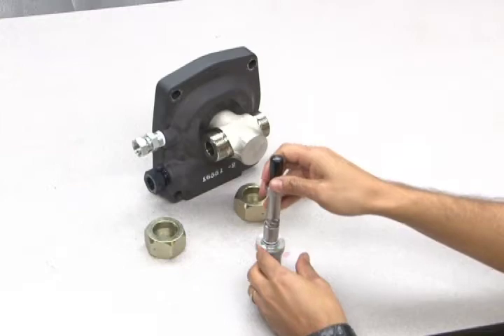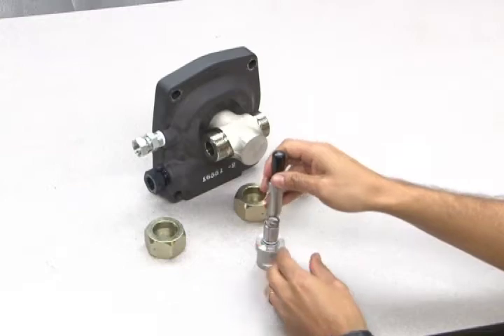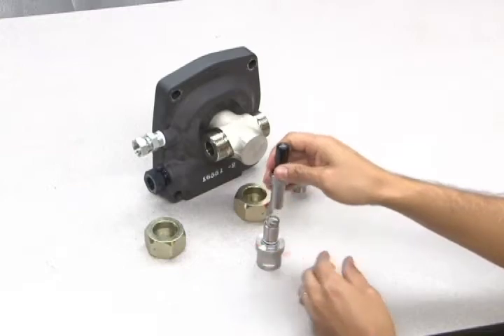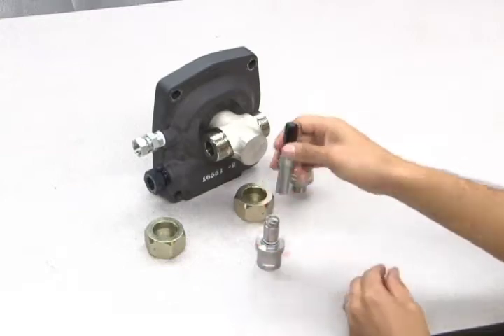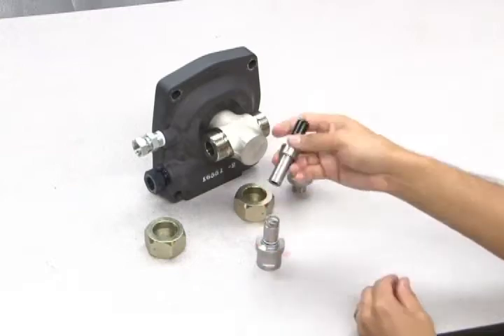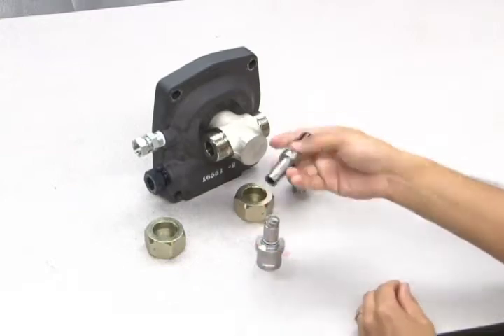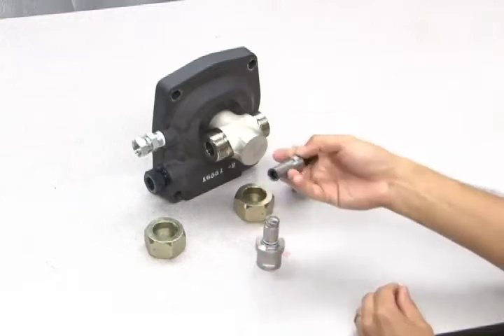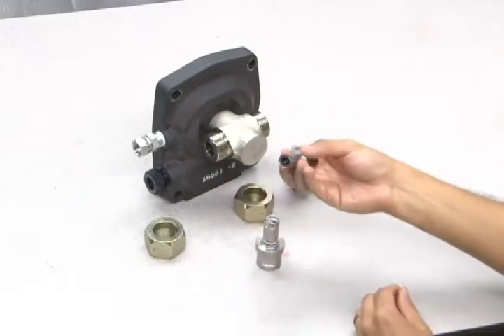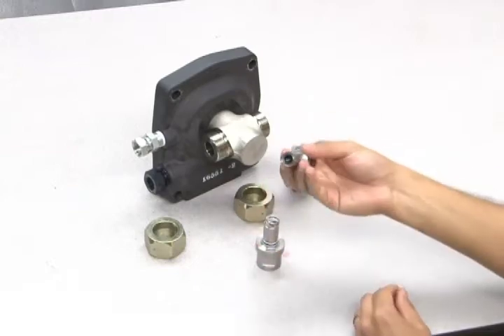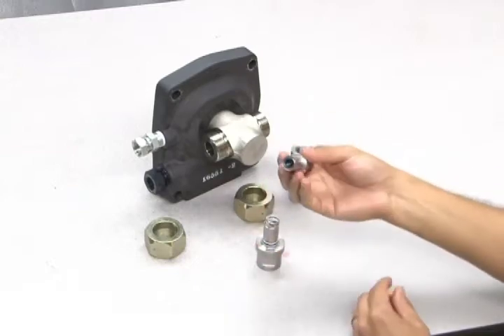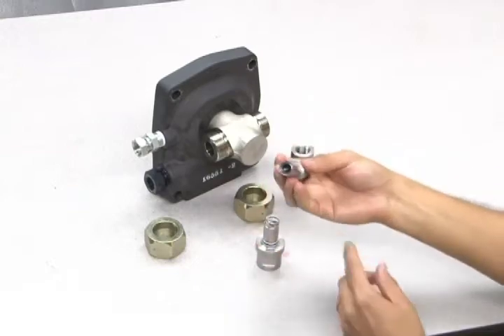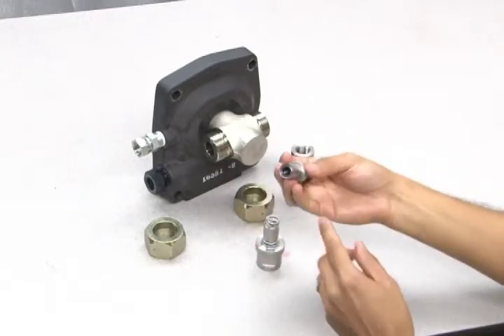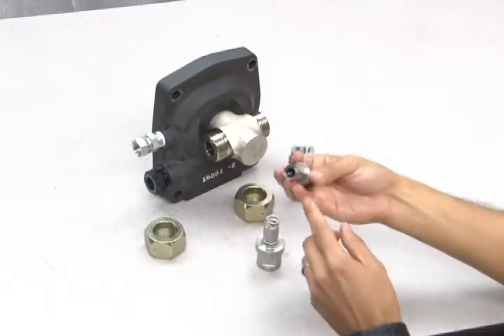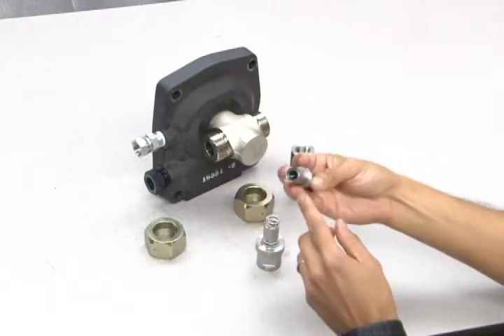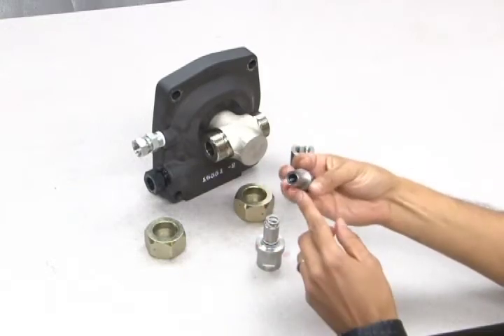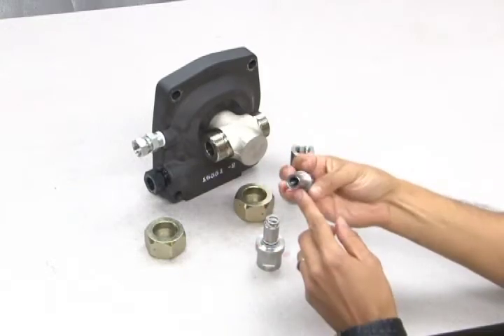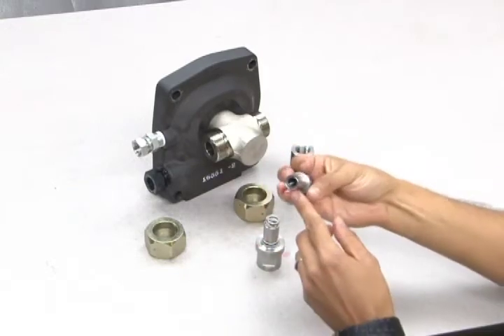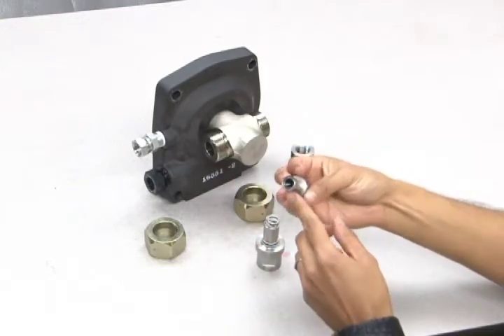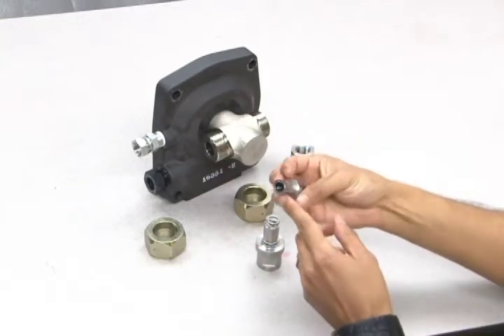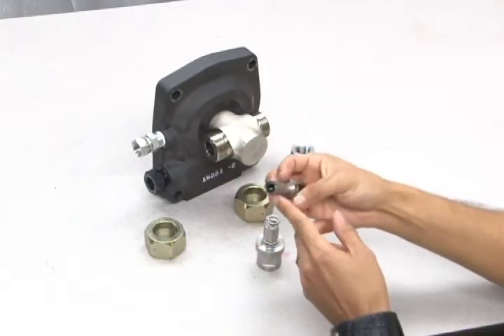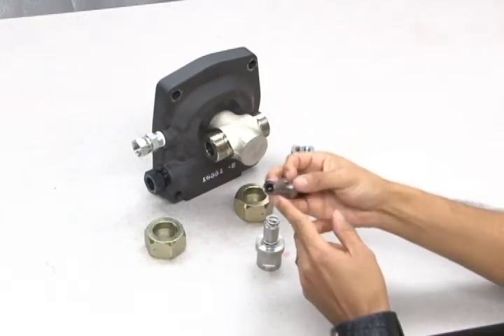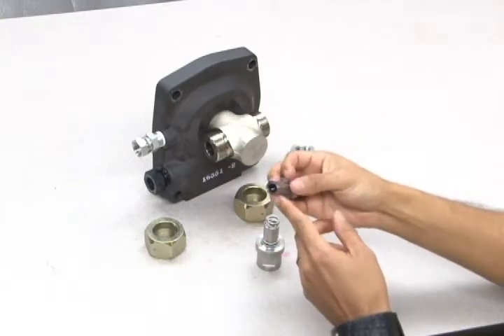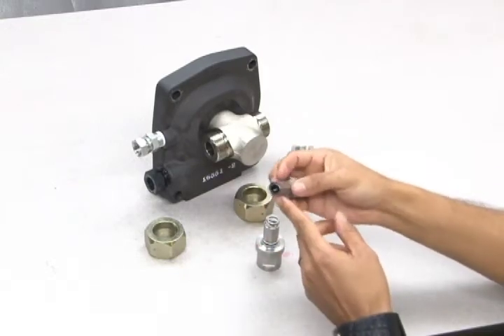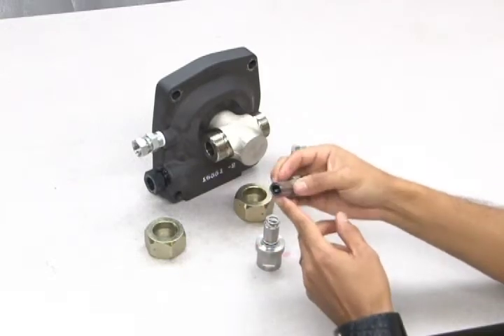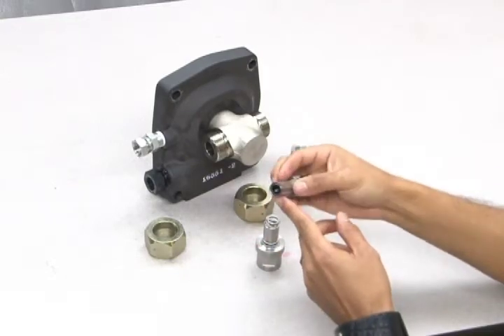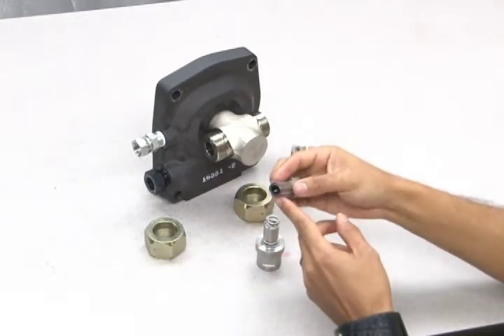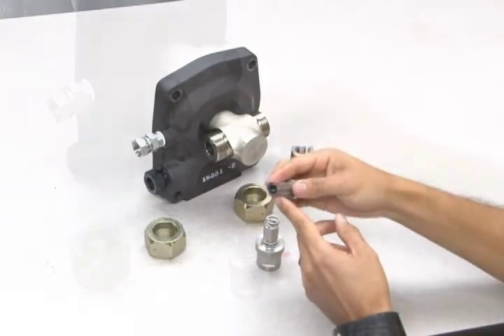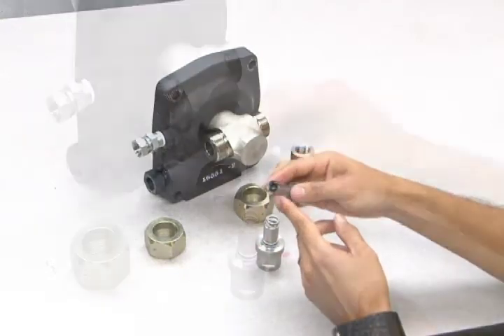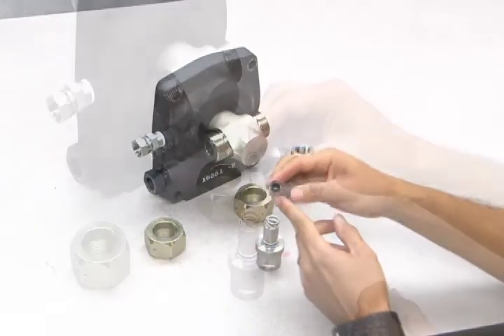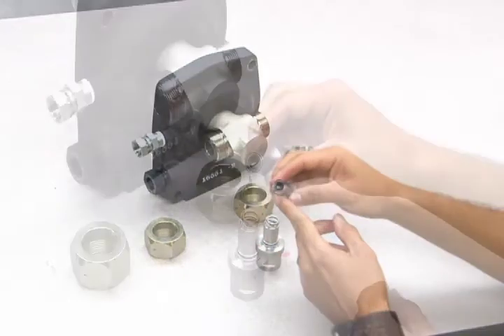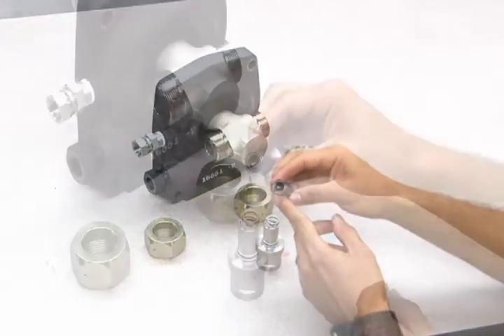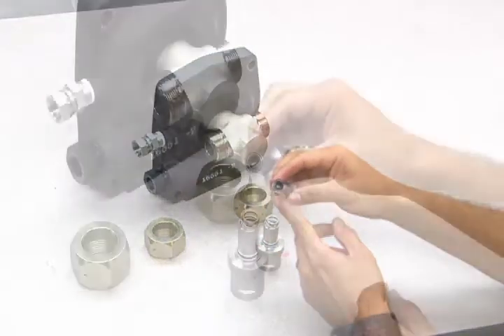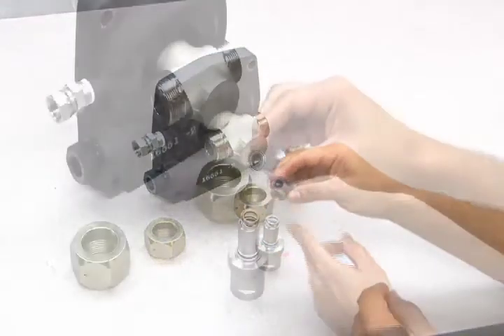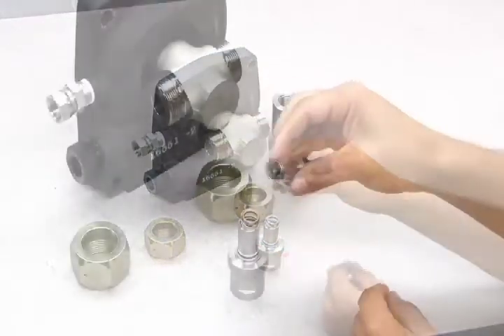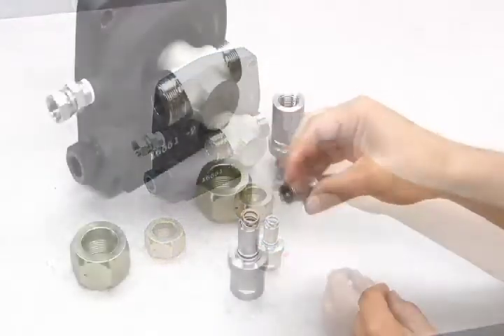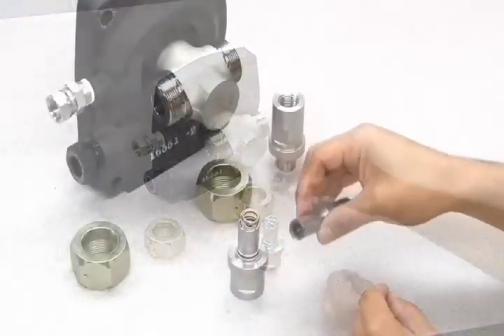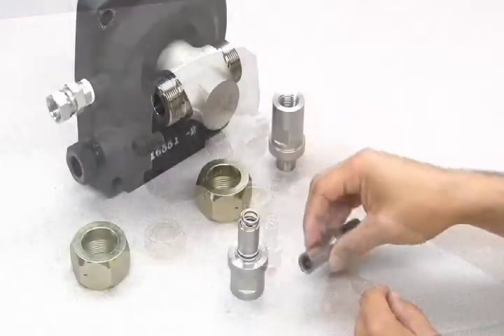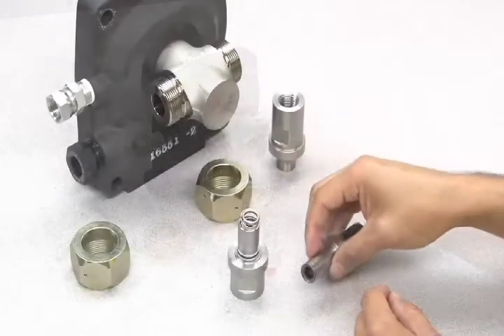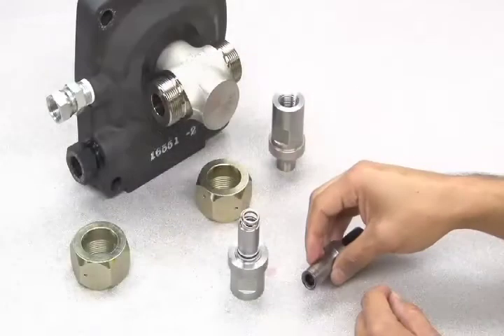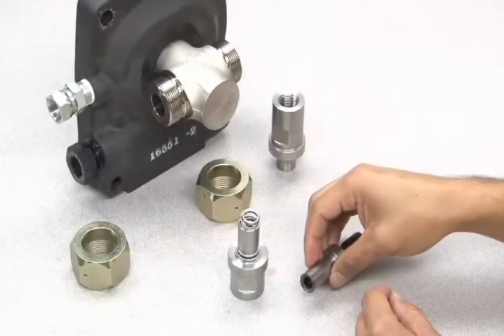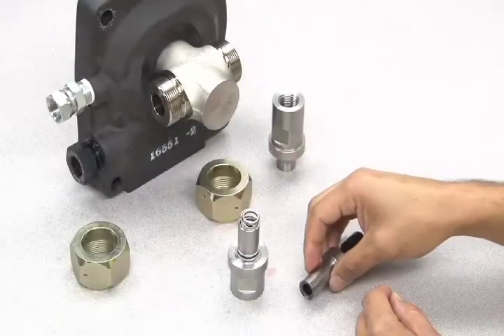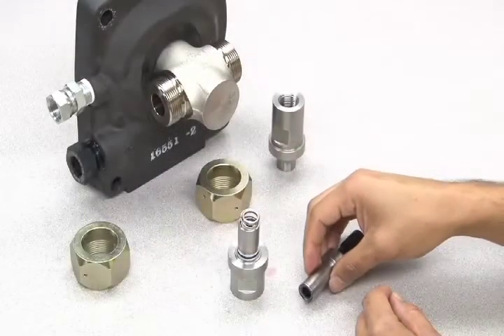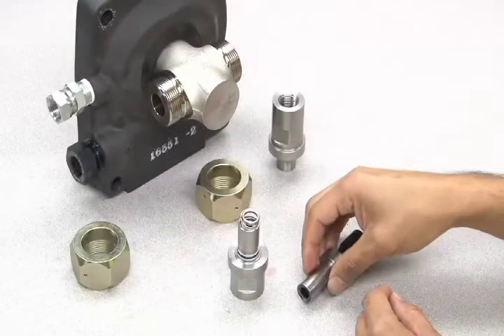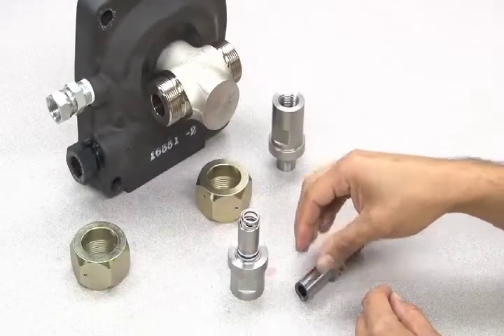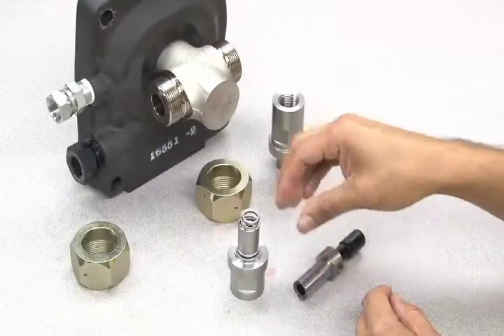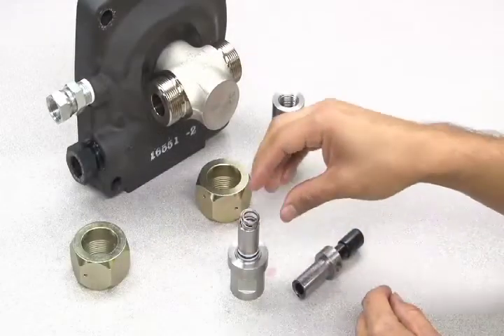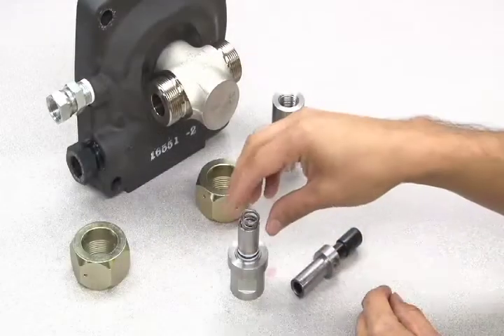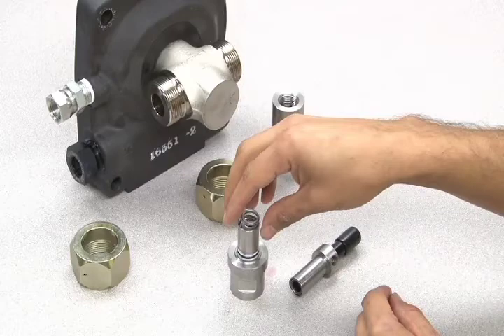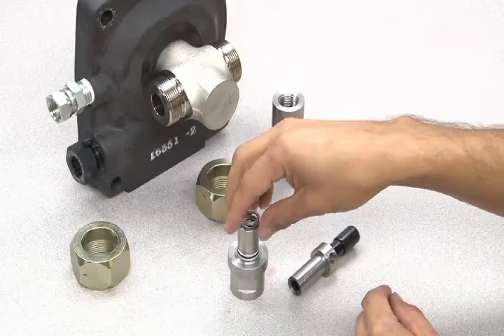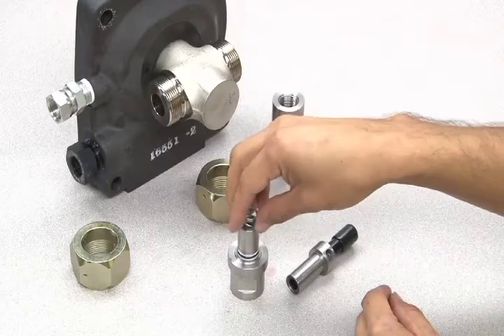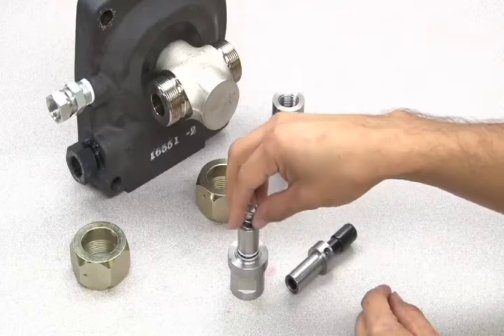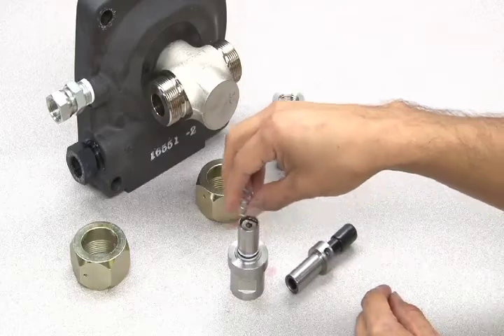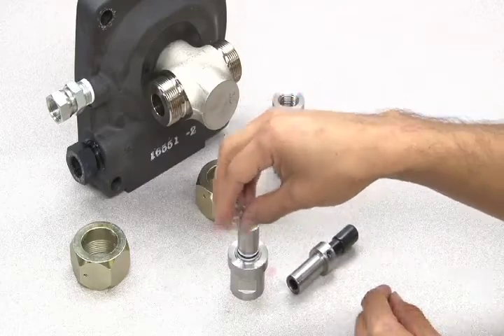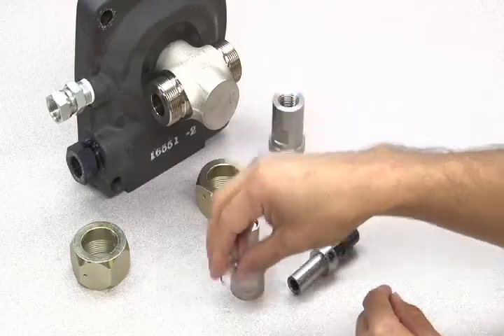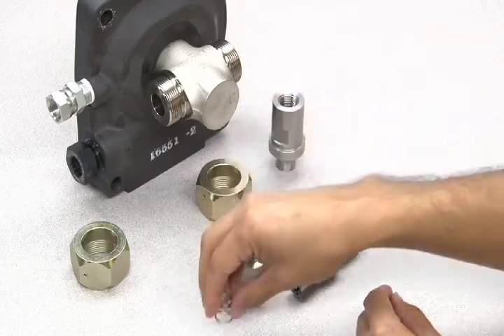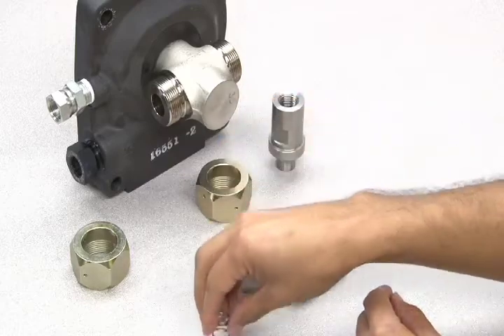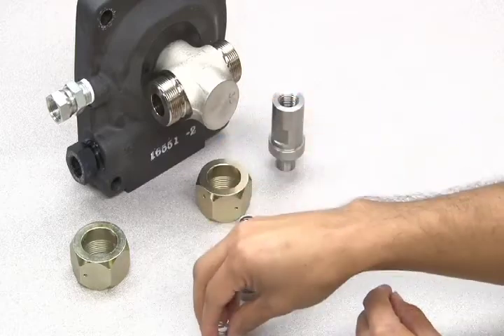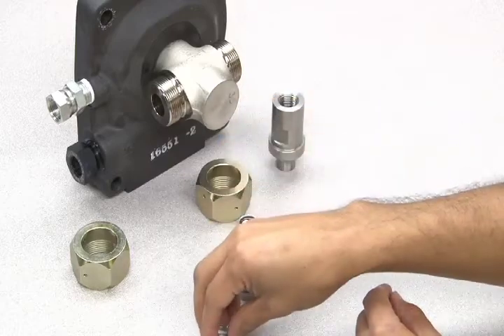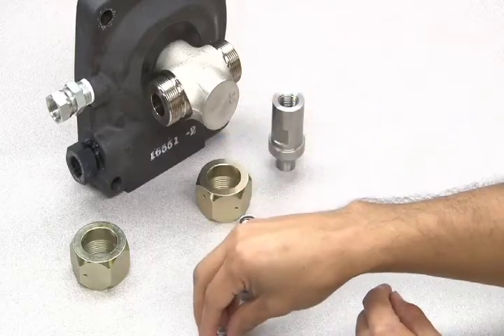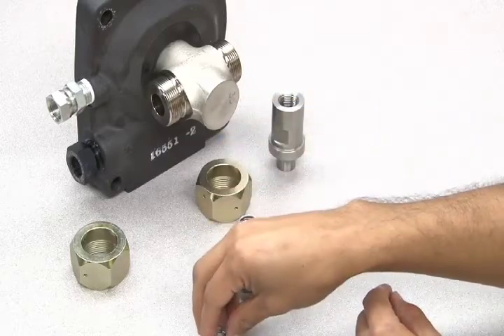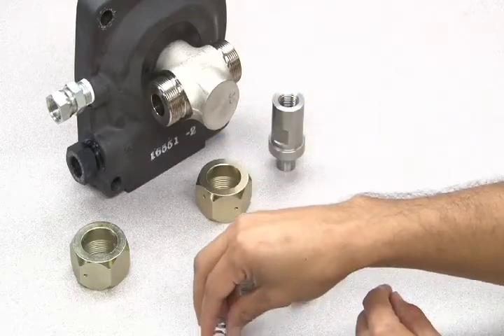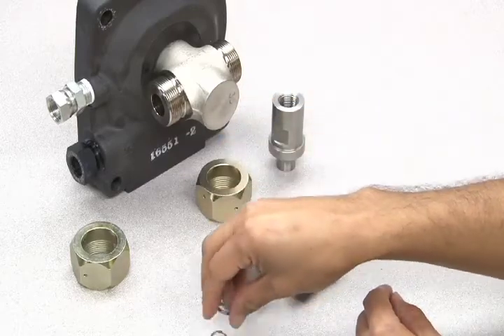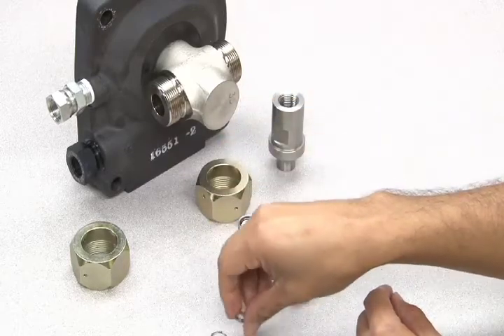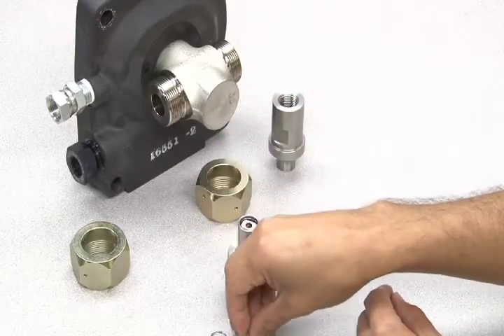The ring will come out on the end of the Haskell tool. Now you can remove the loose internal parts.